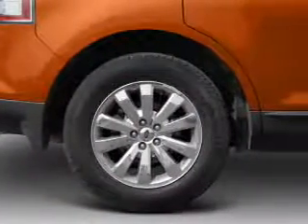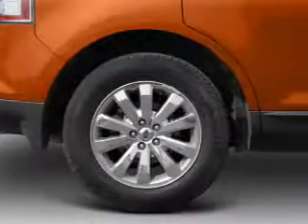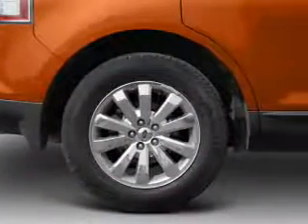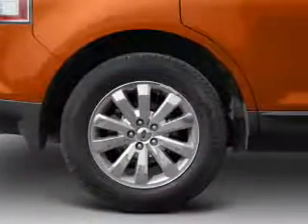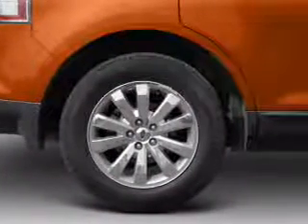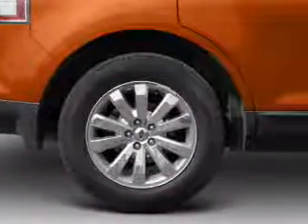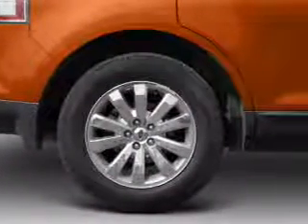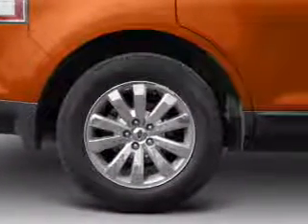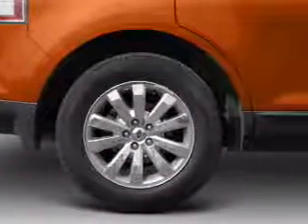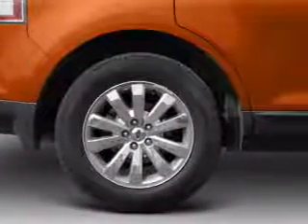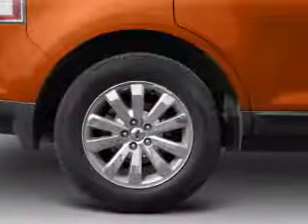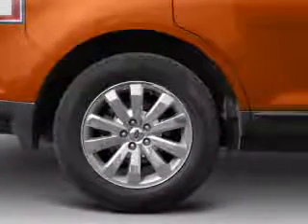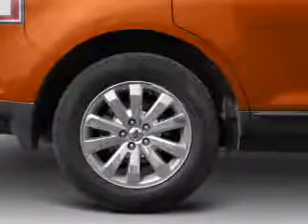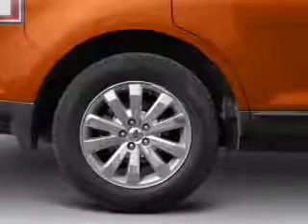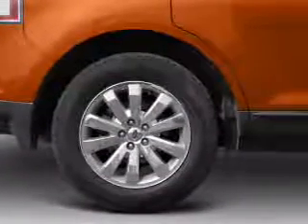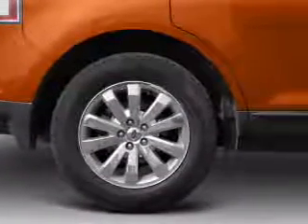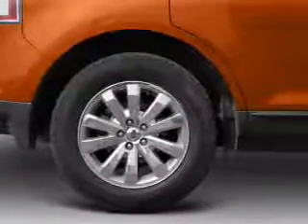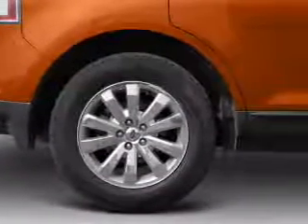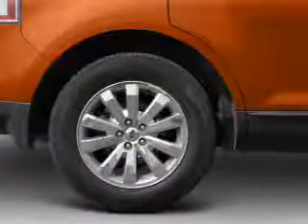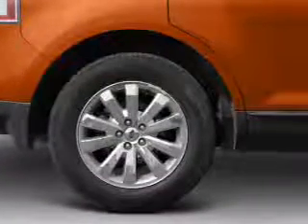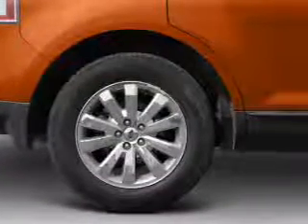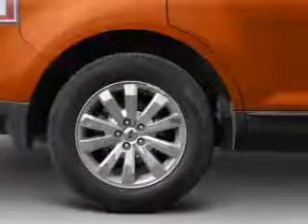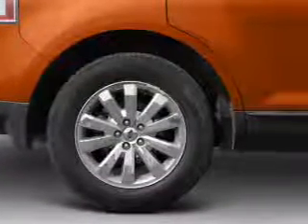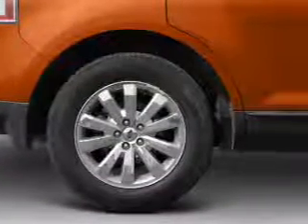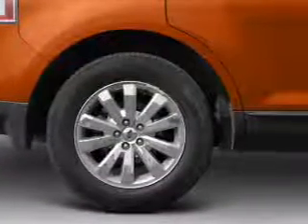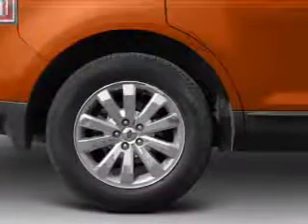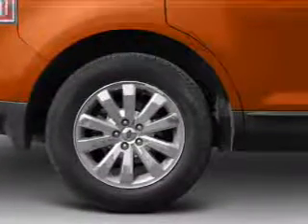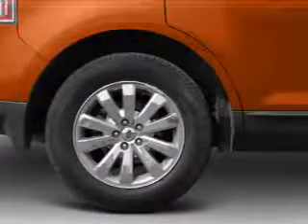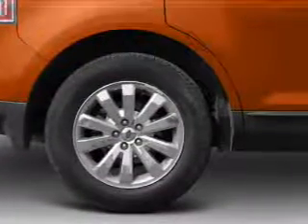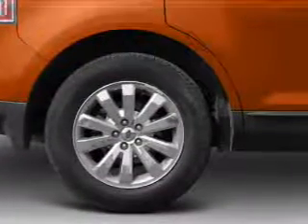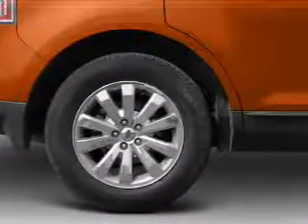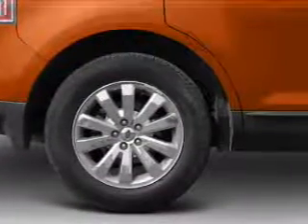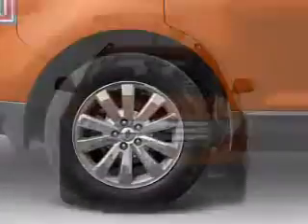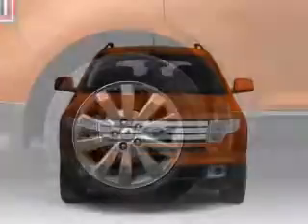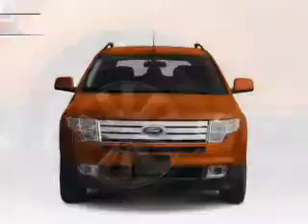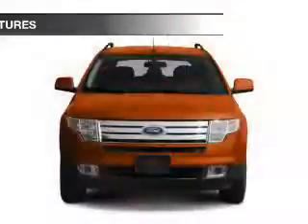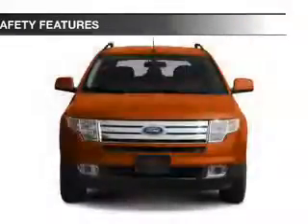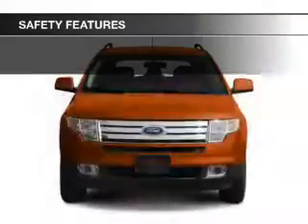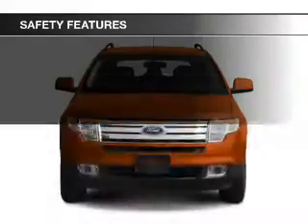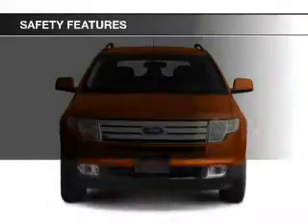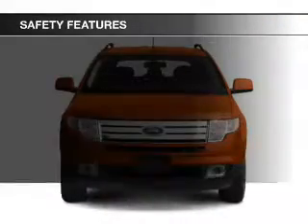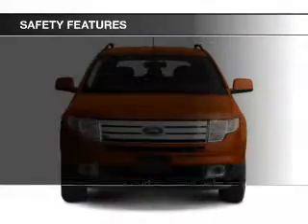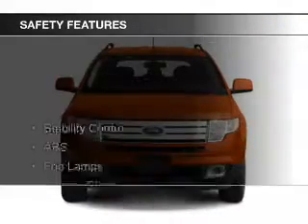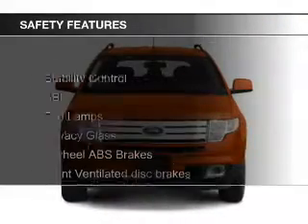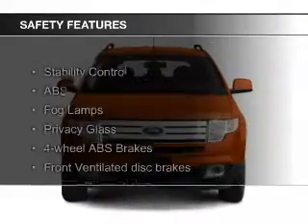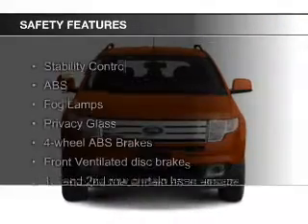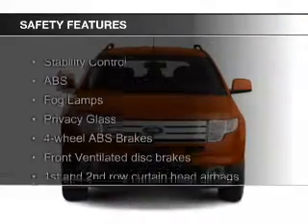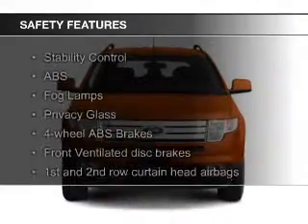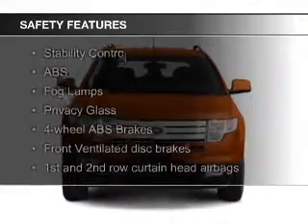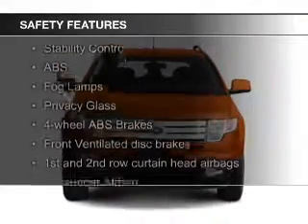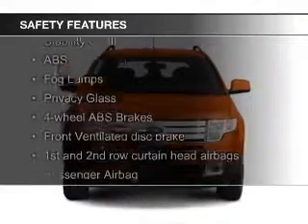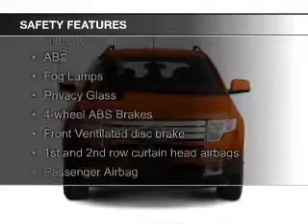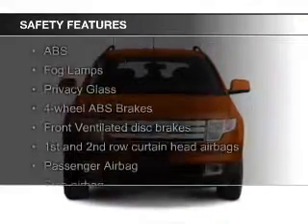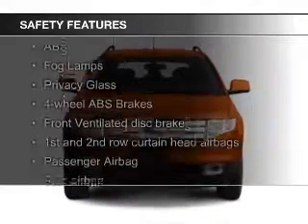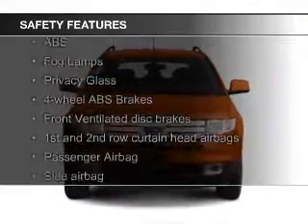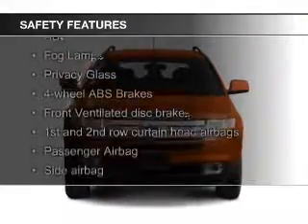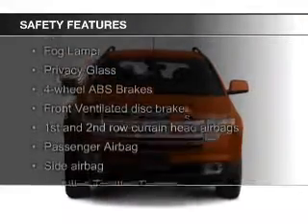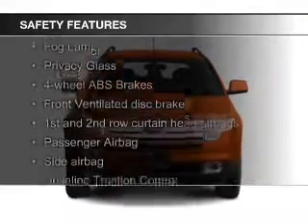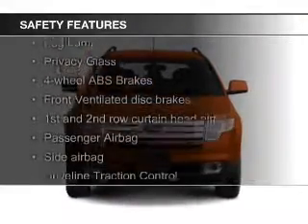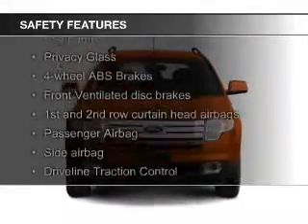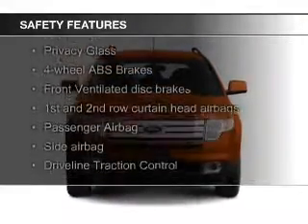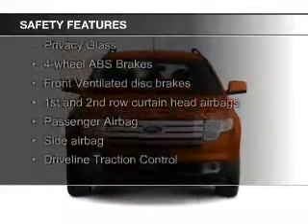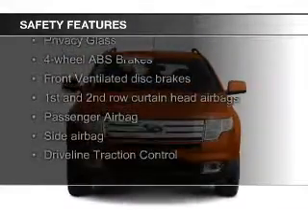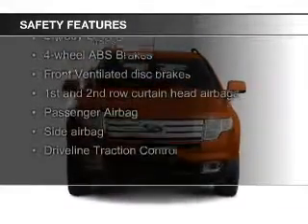Additional features include a spoiler, power seats, cruise control, and keyless entry. Safety was made a priority with these features.